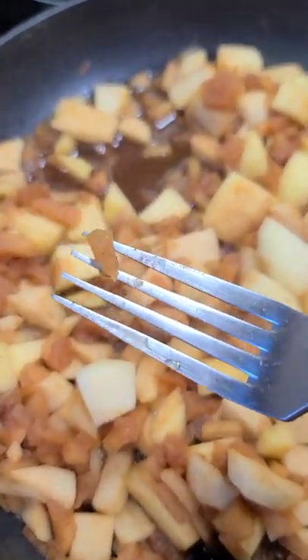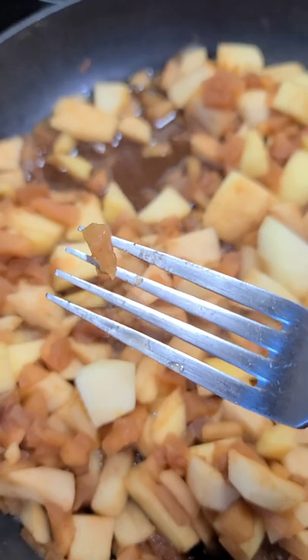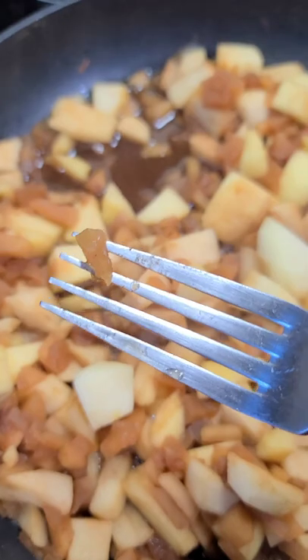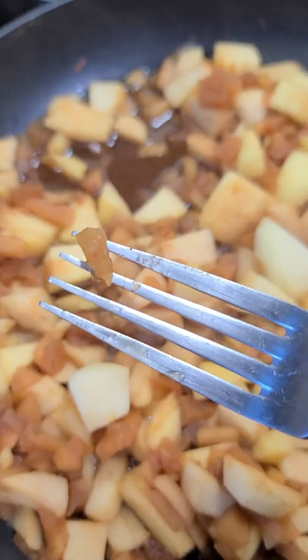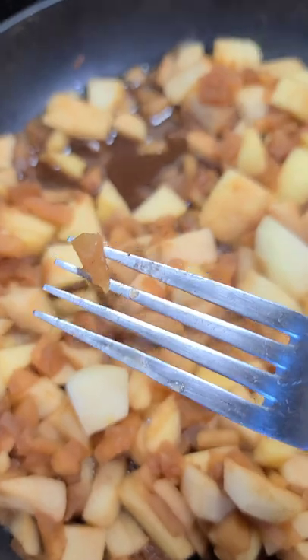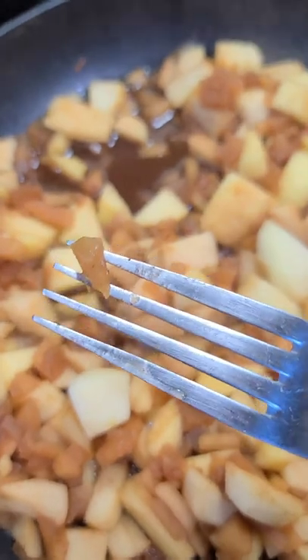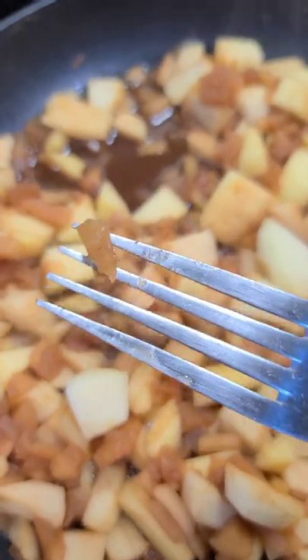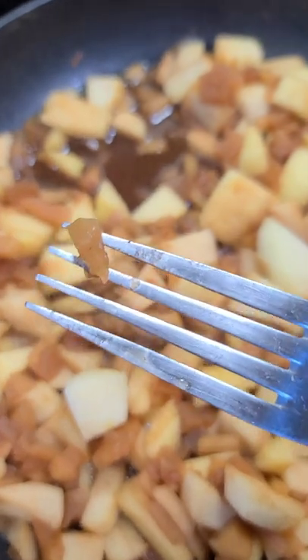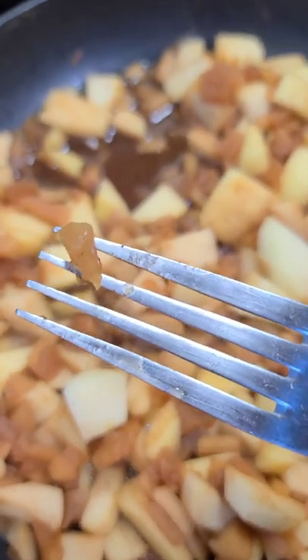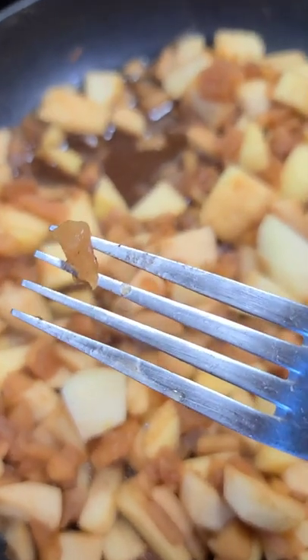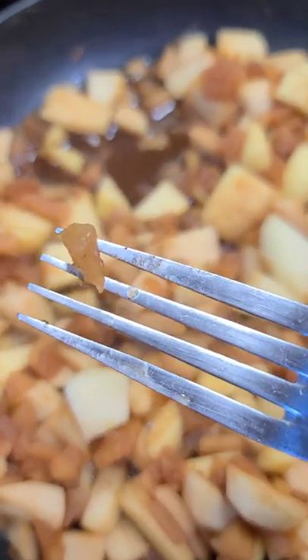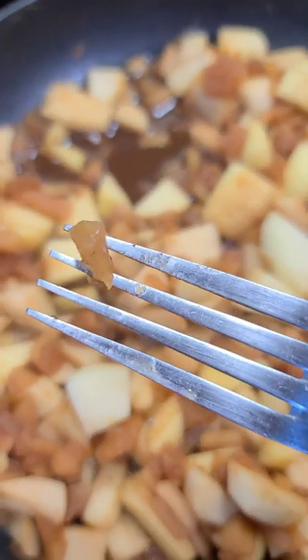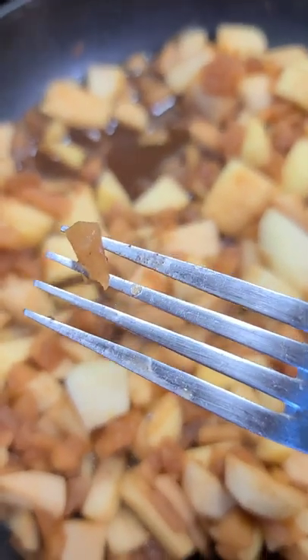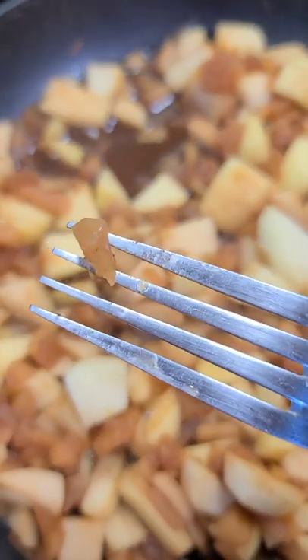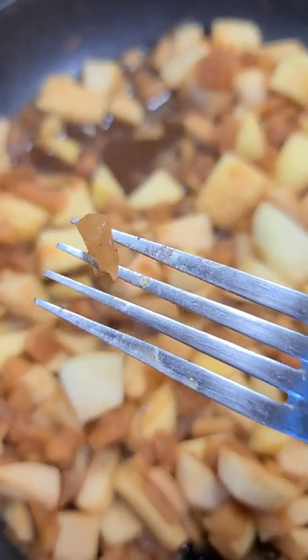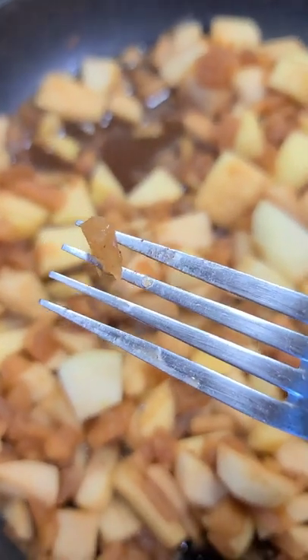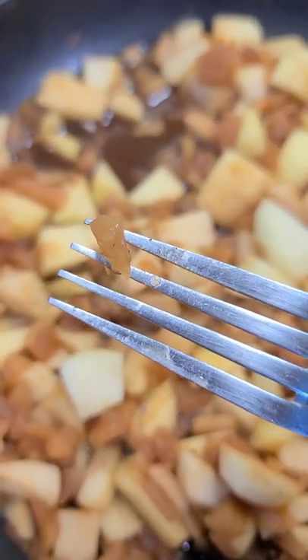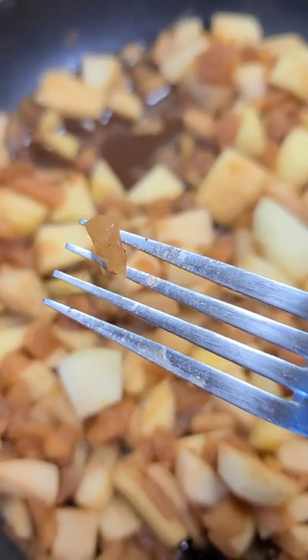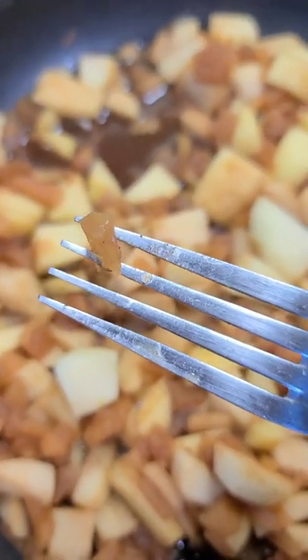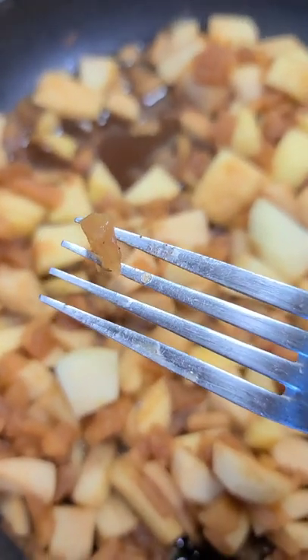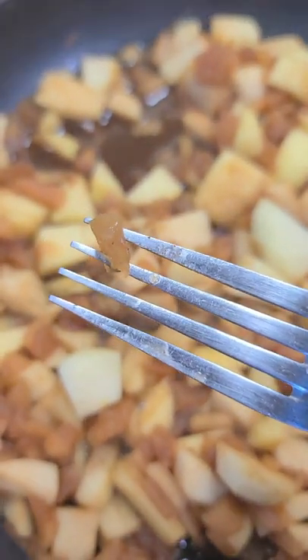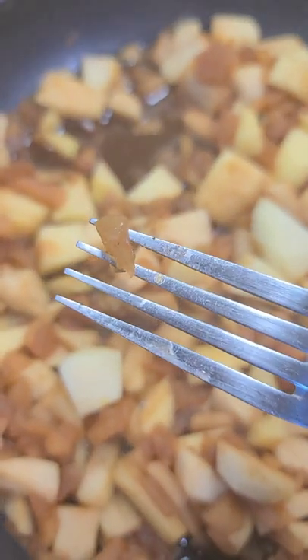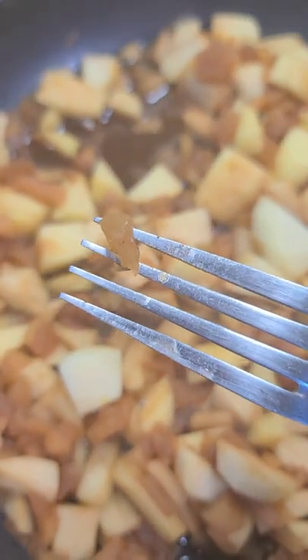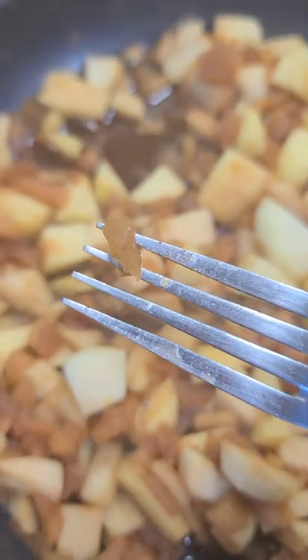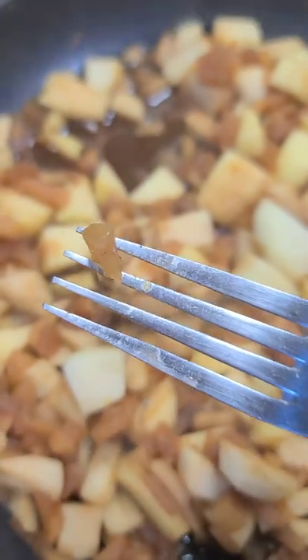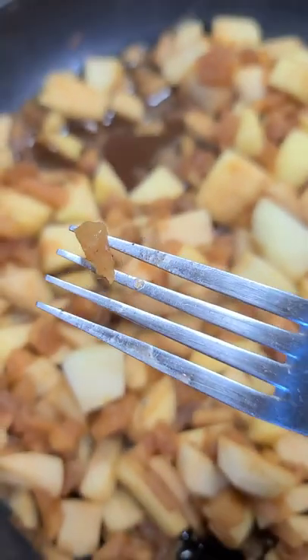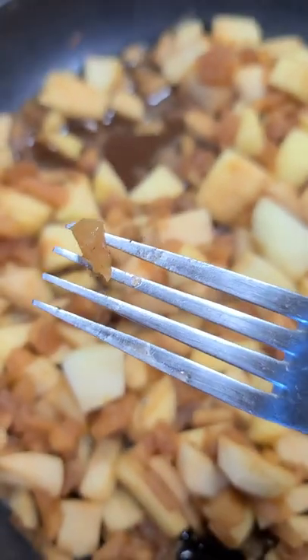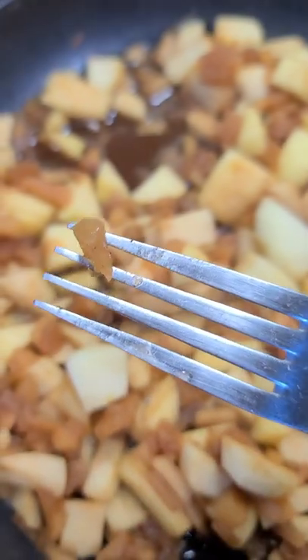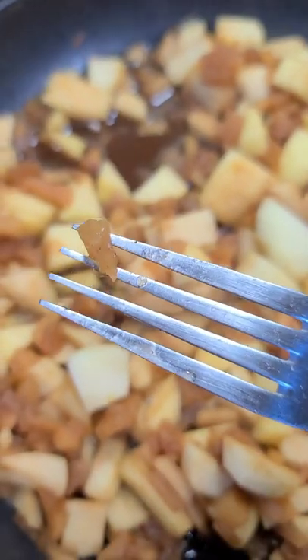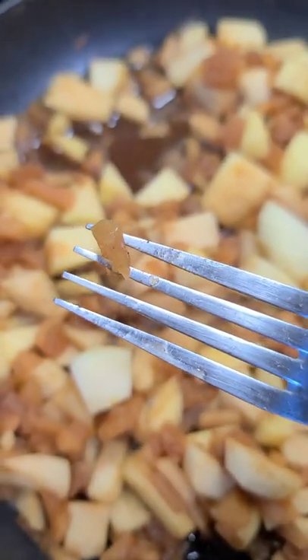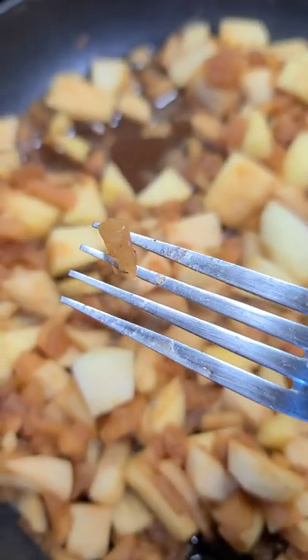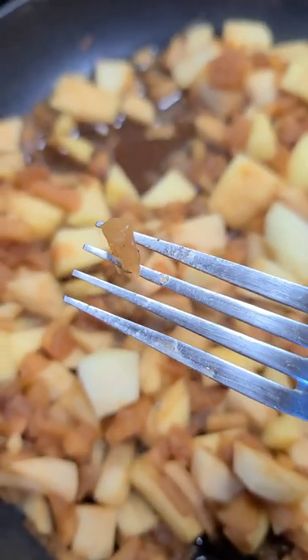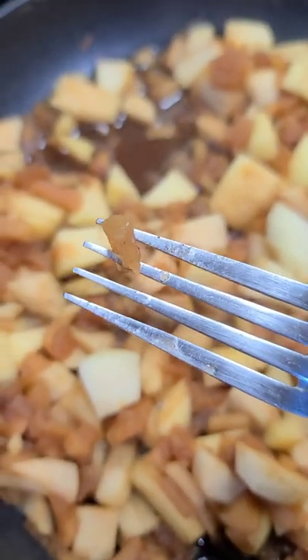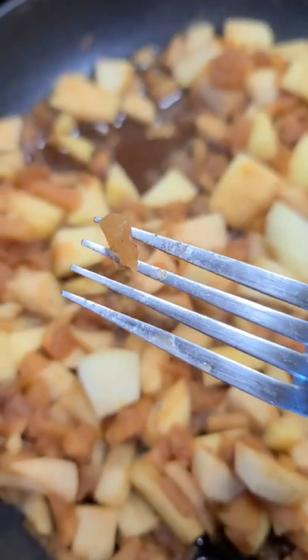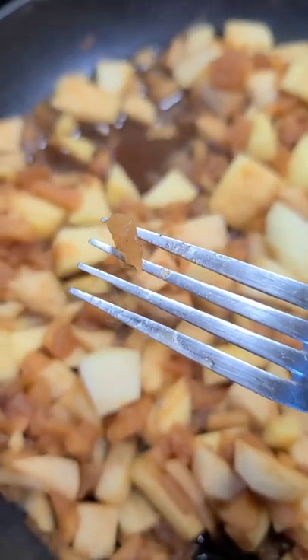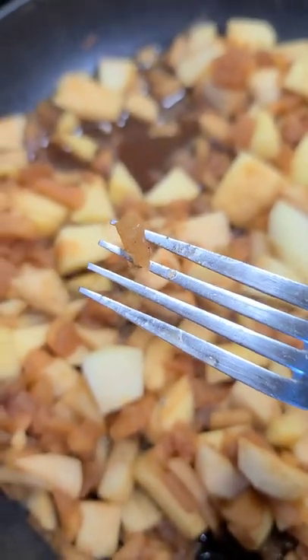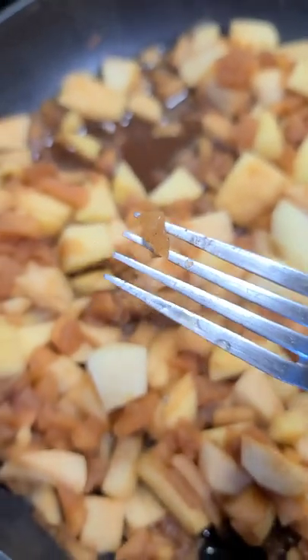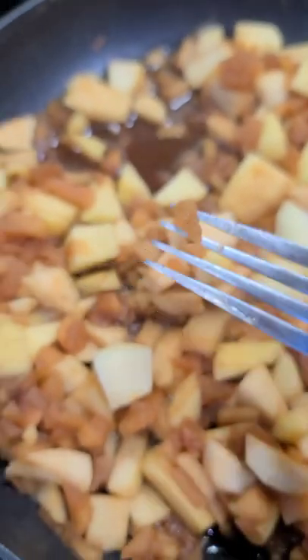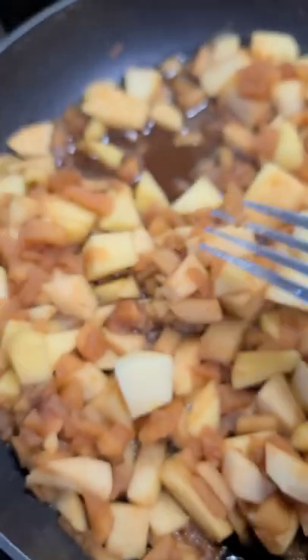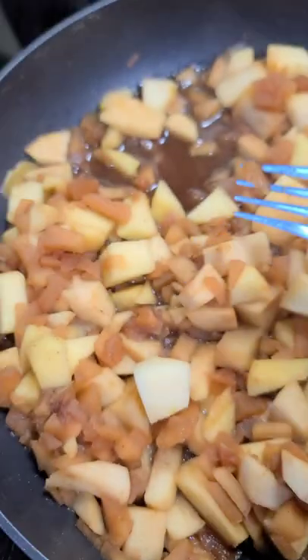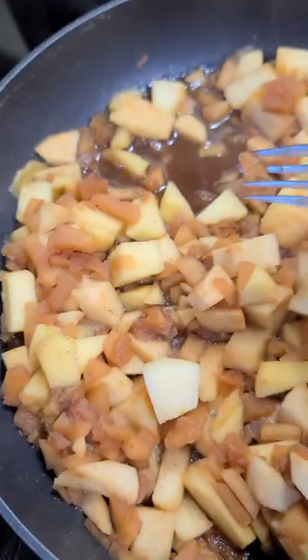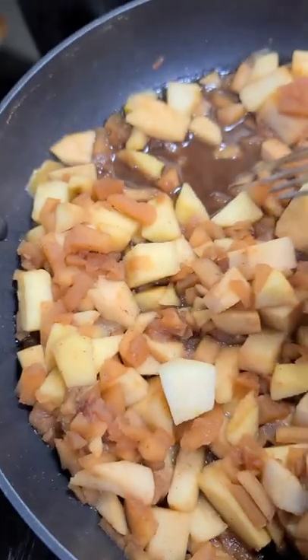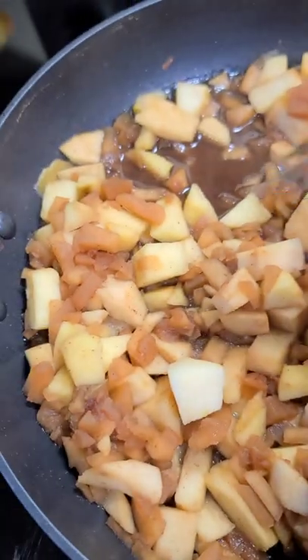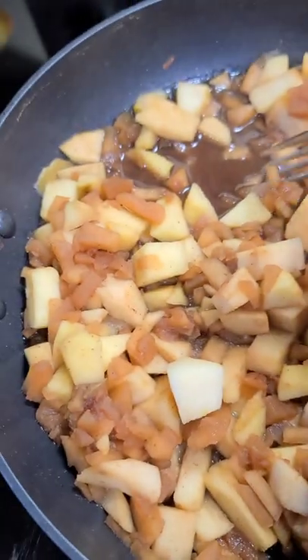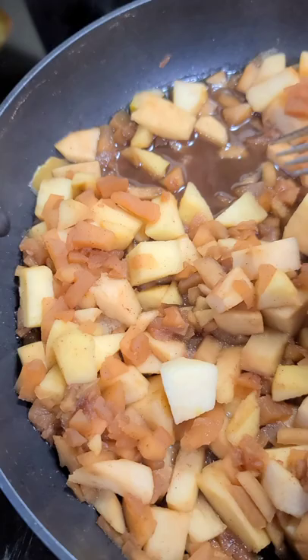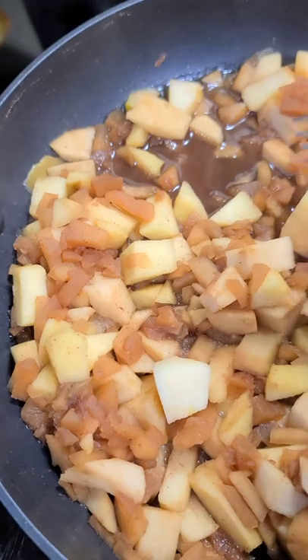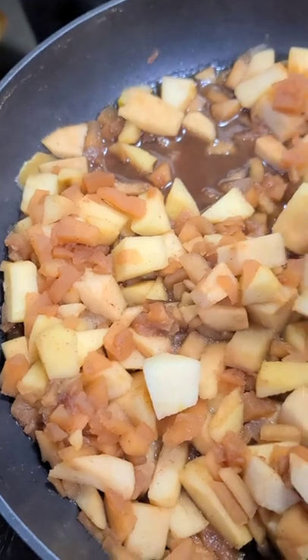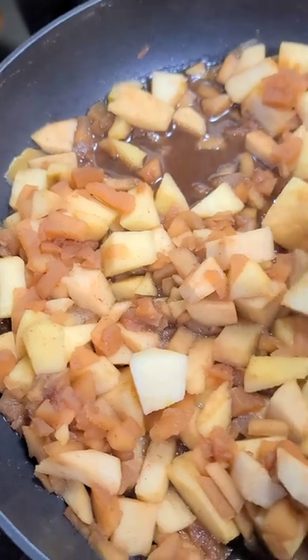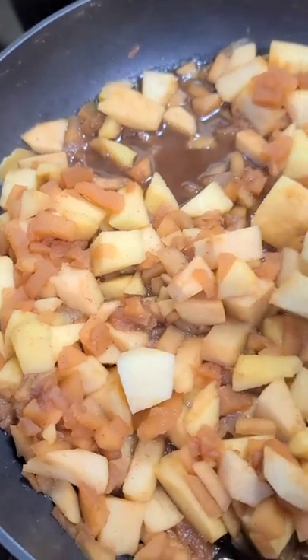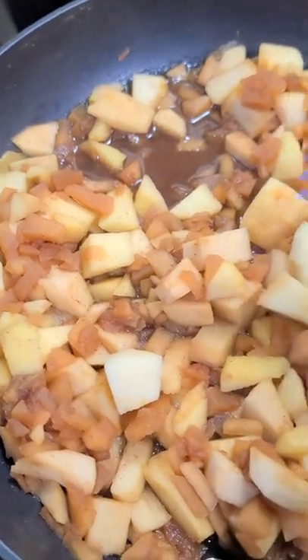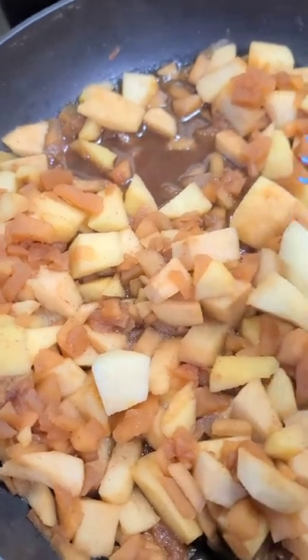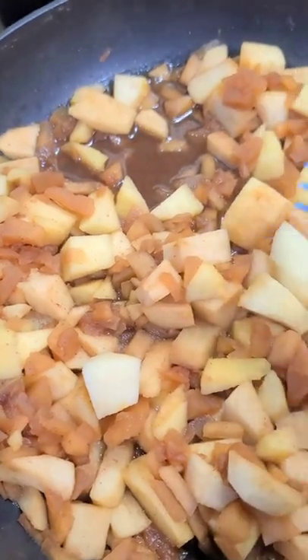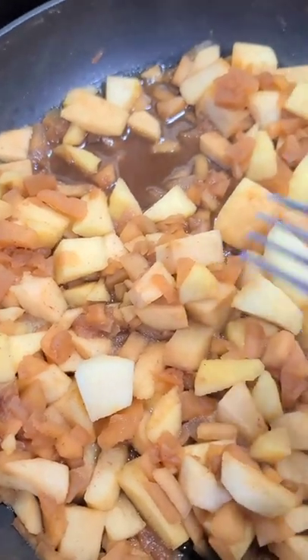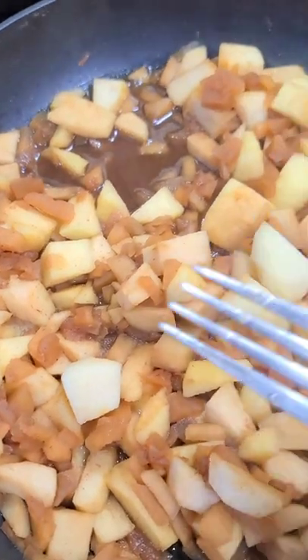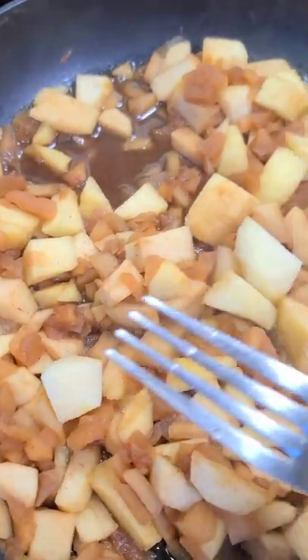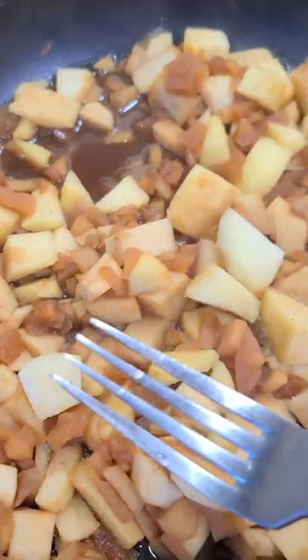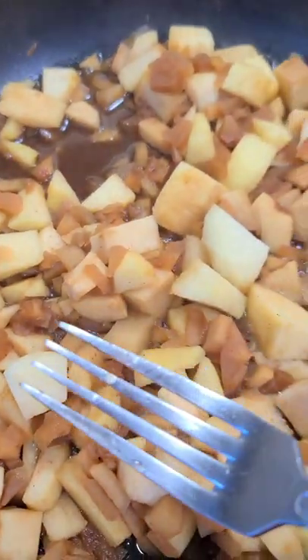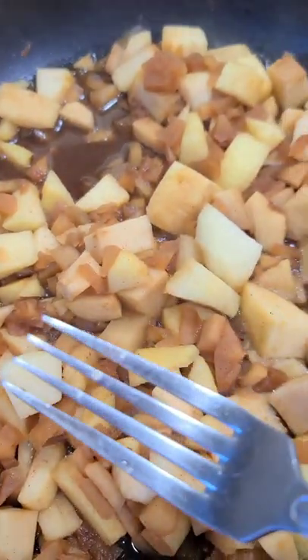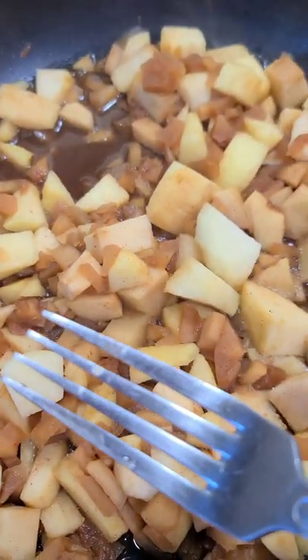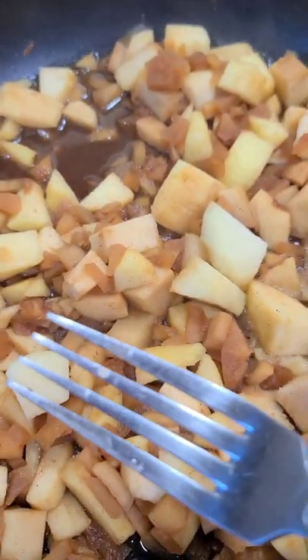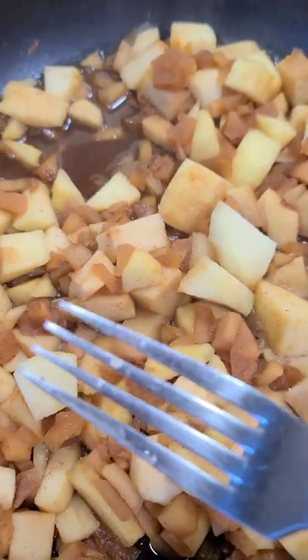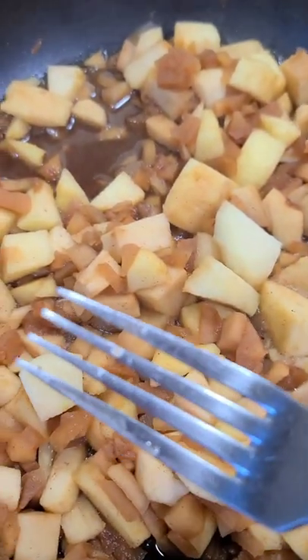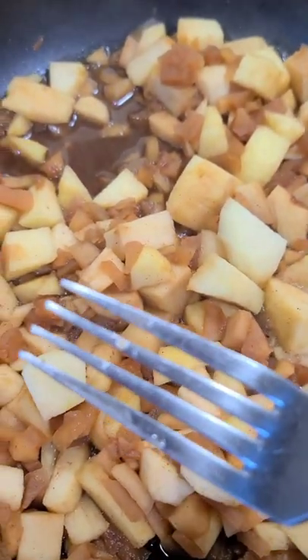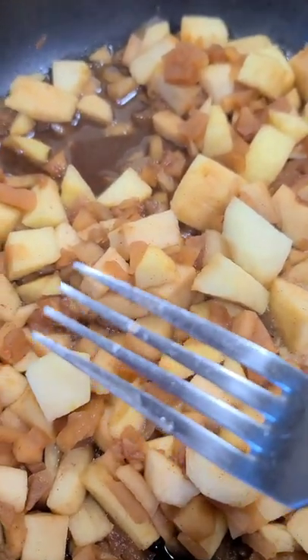I started with finely cut apples like this one and I let them cook for about 30 minutes in a cup and a half of water.